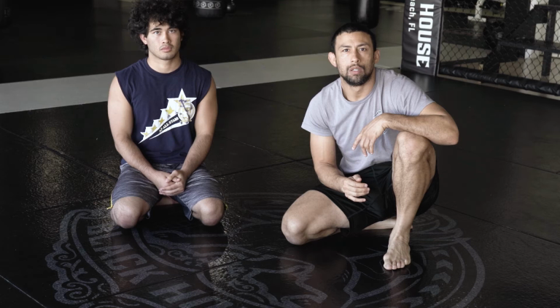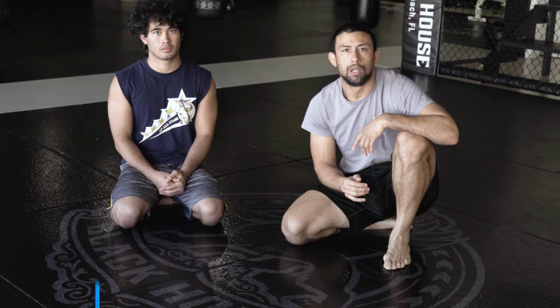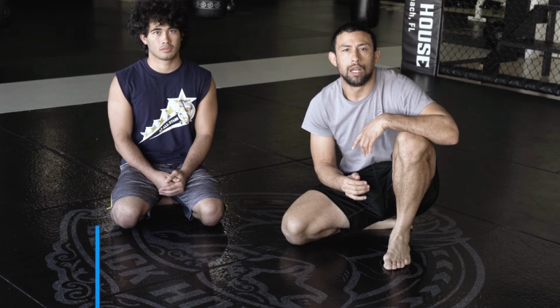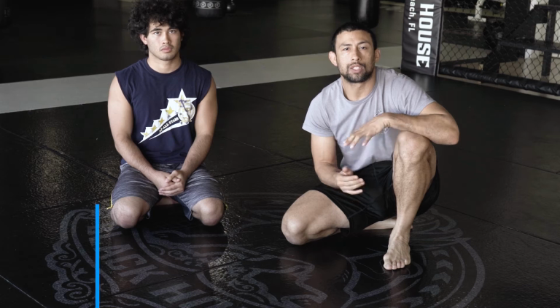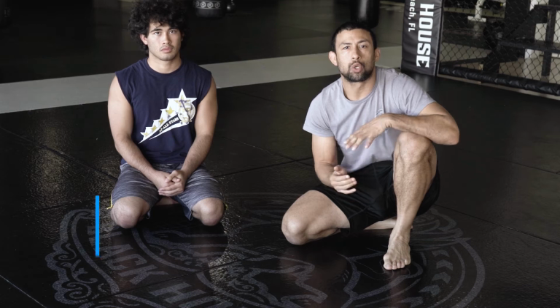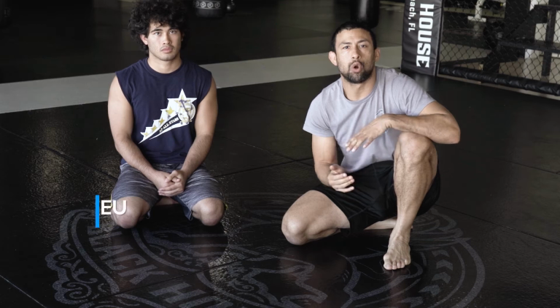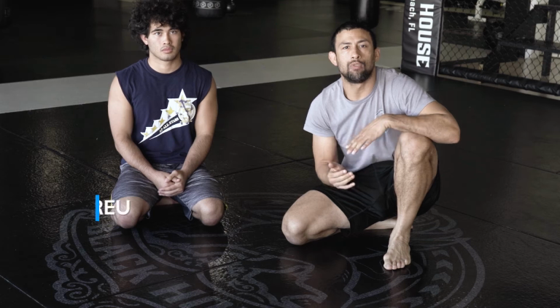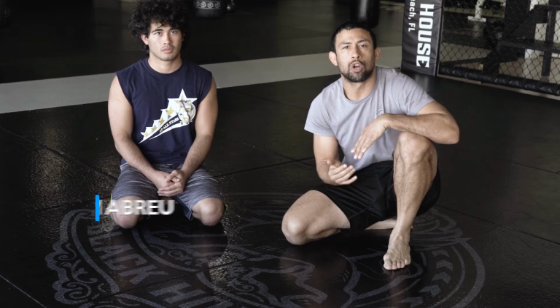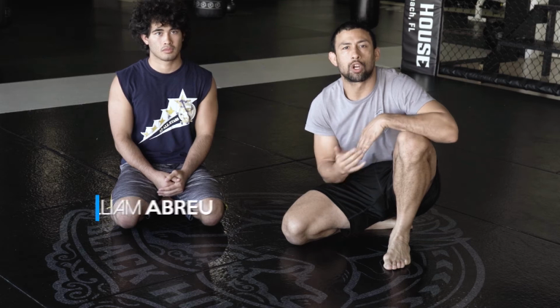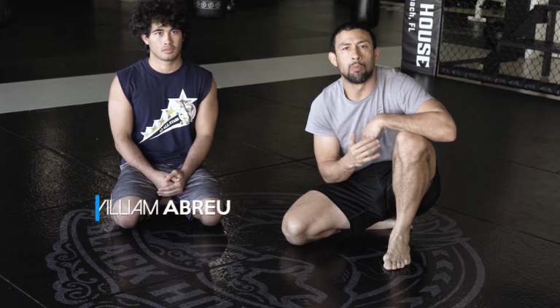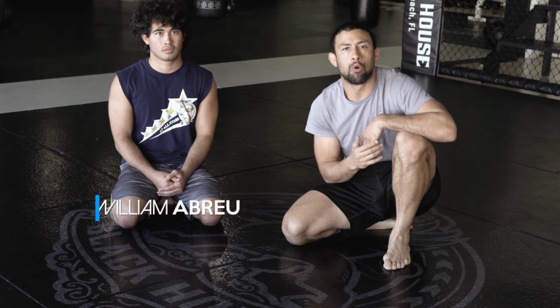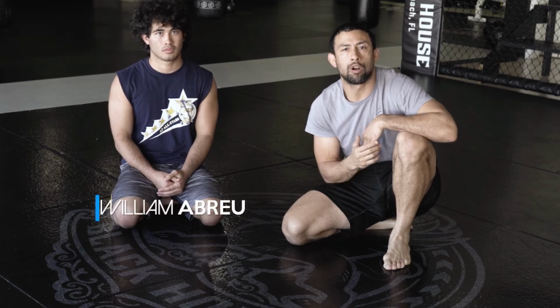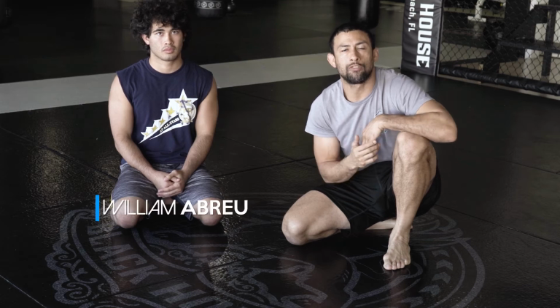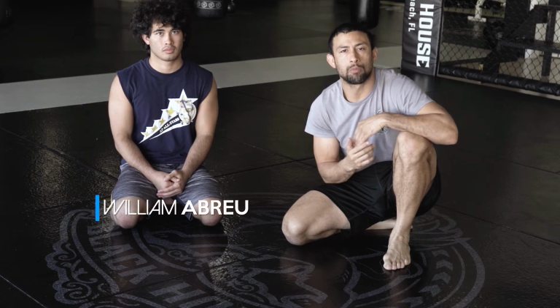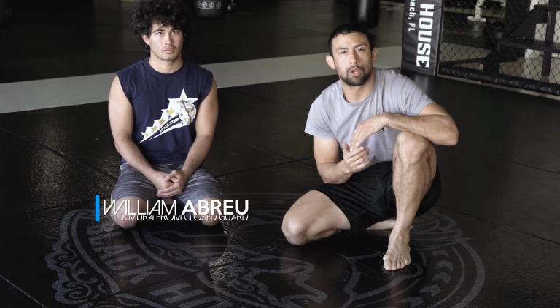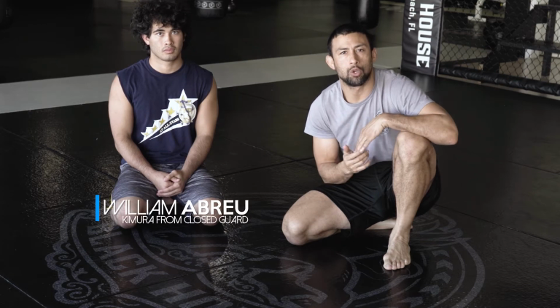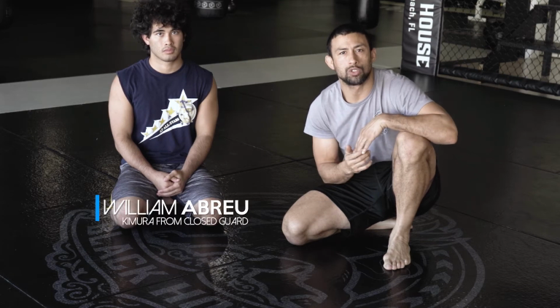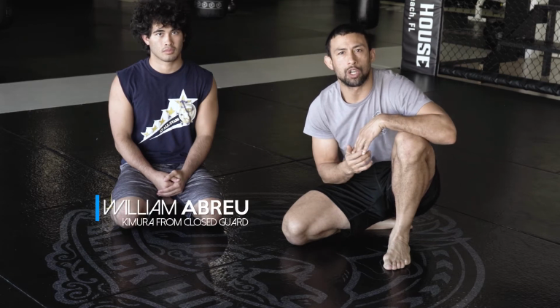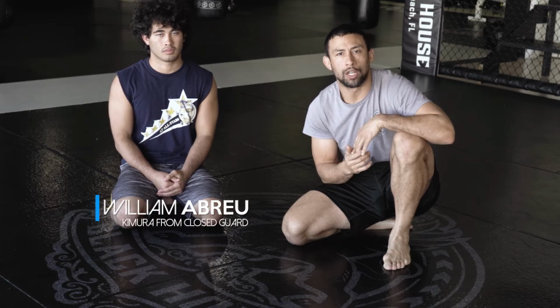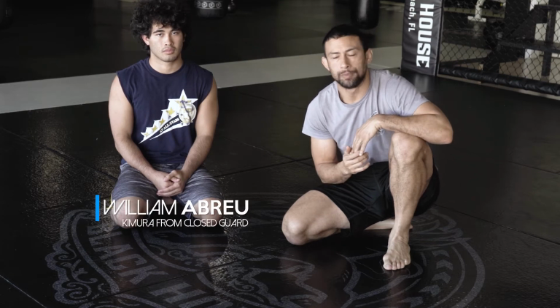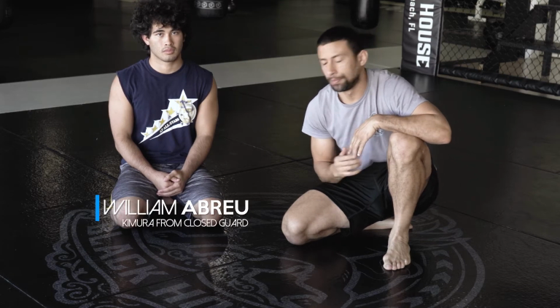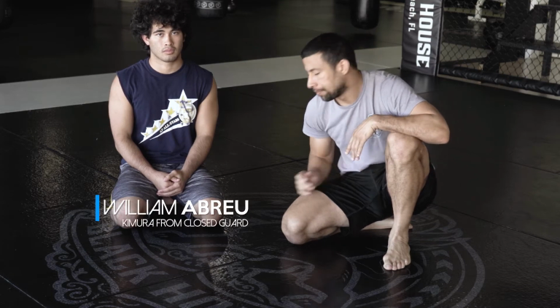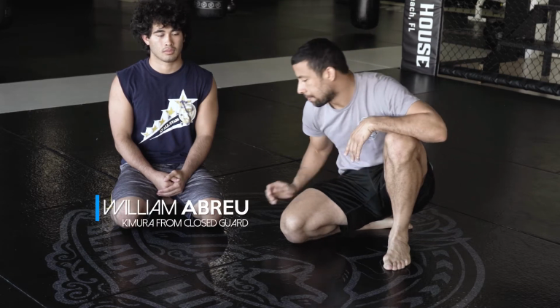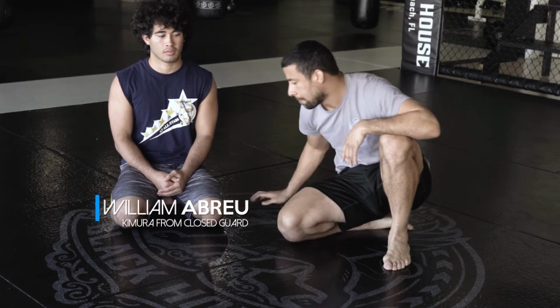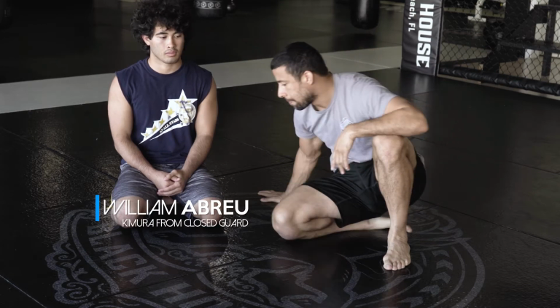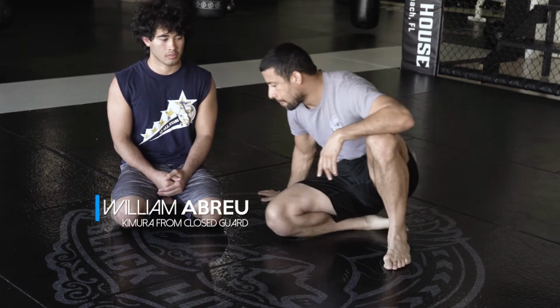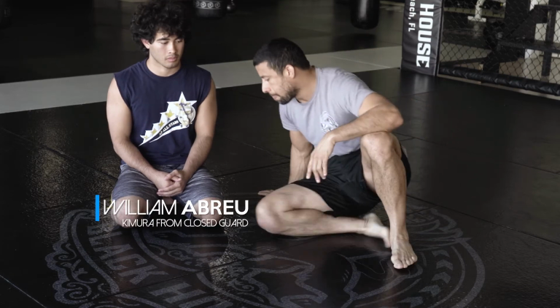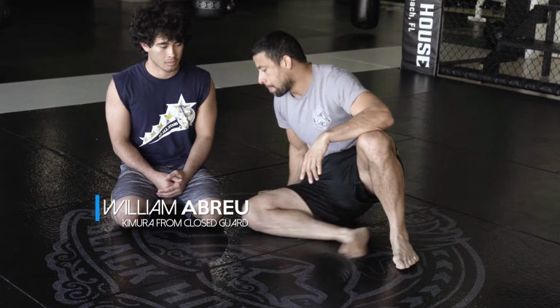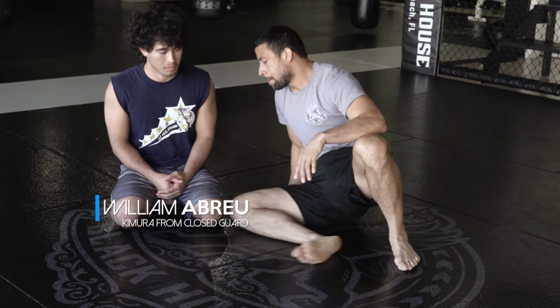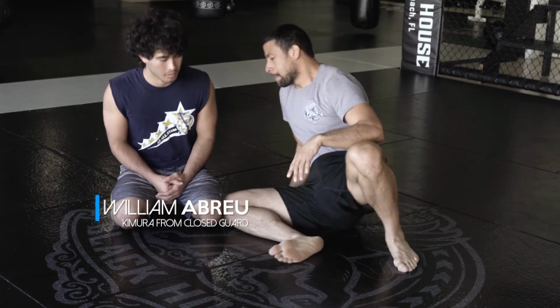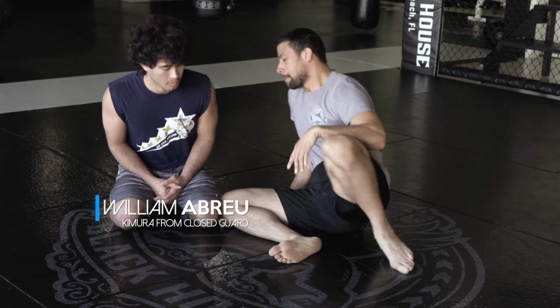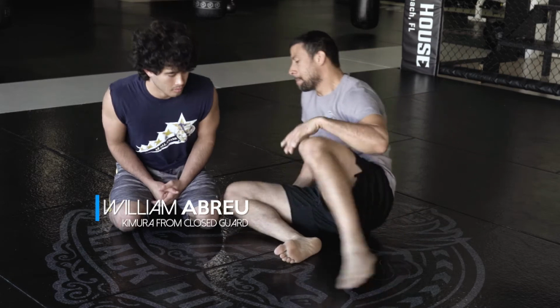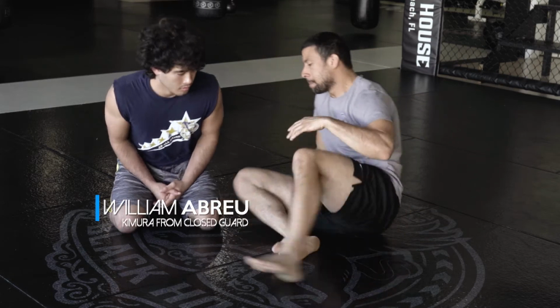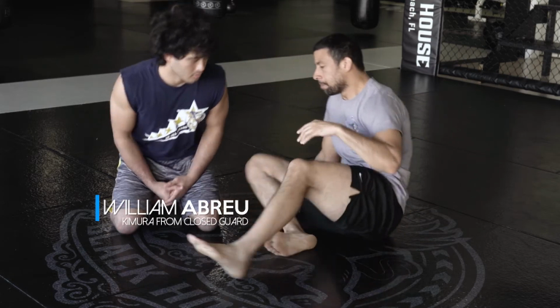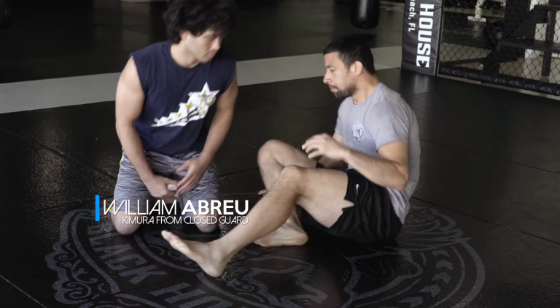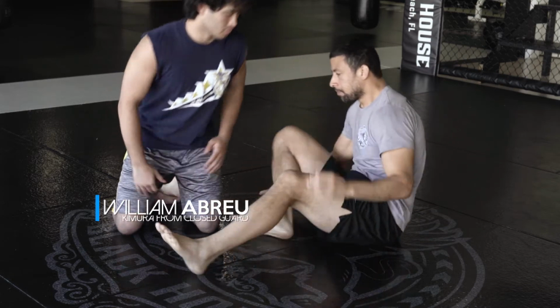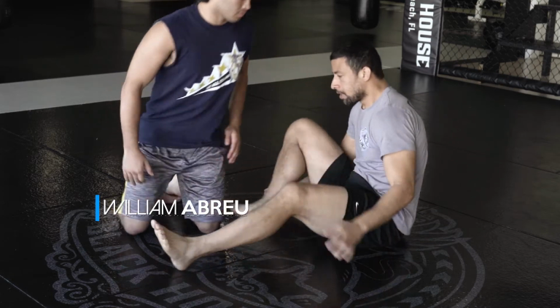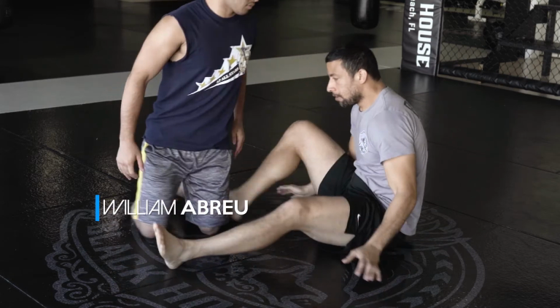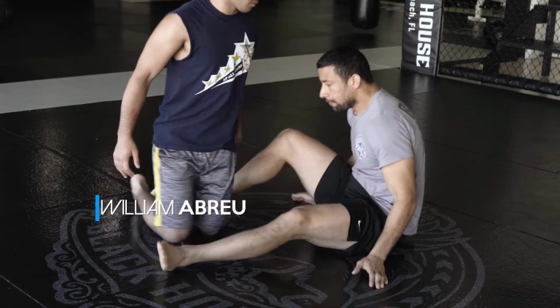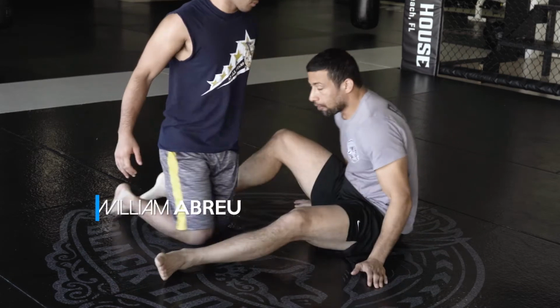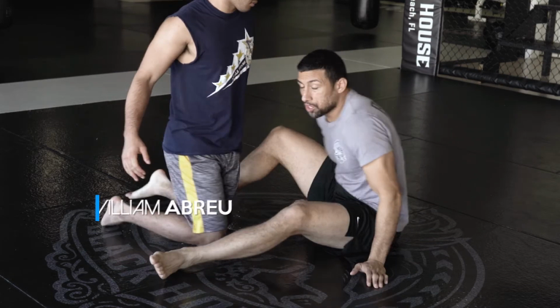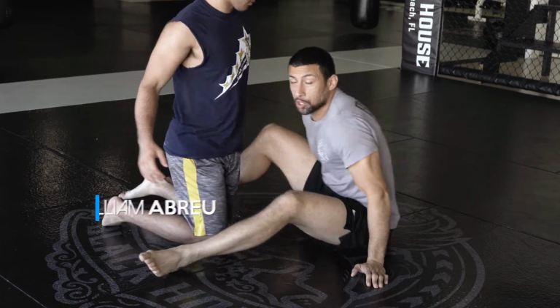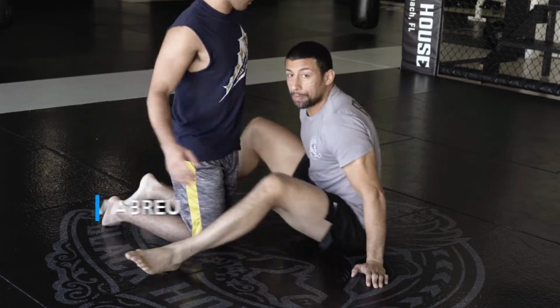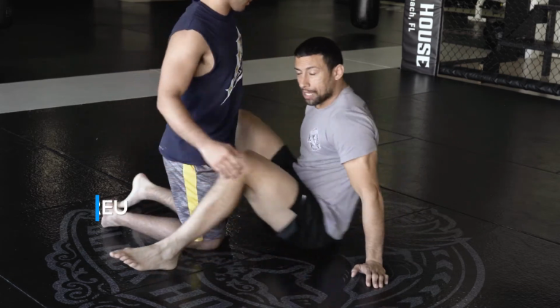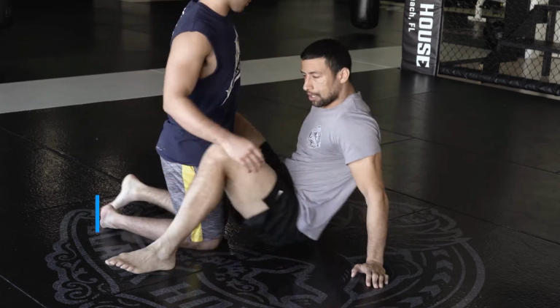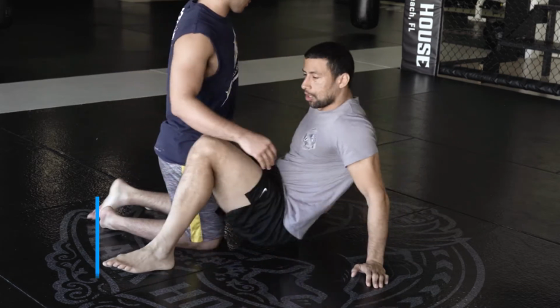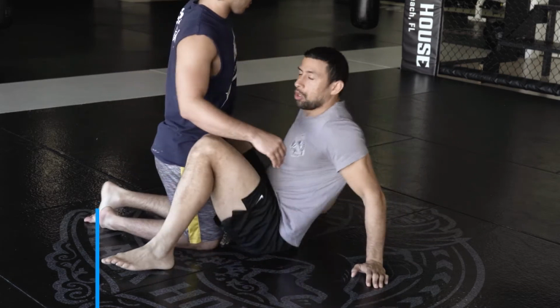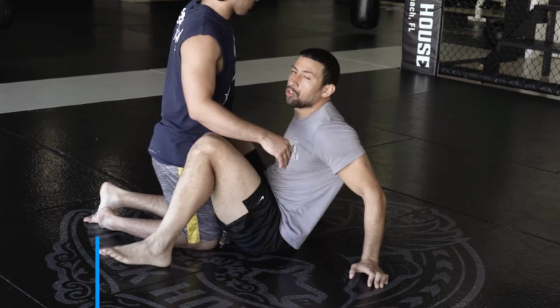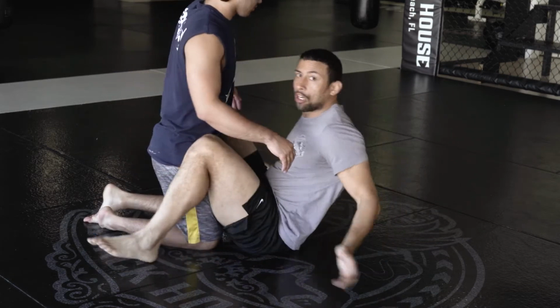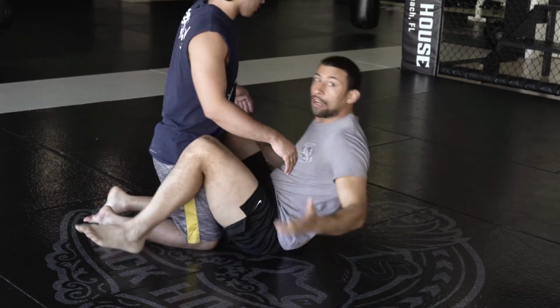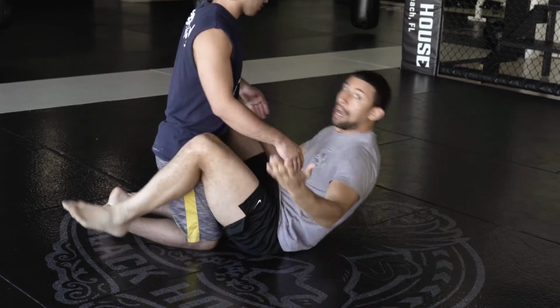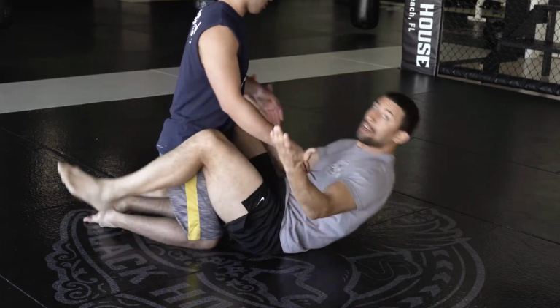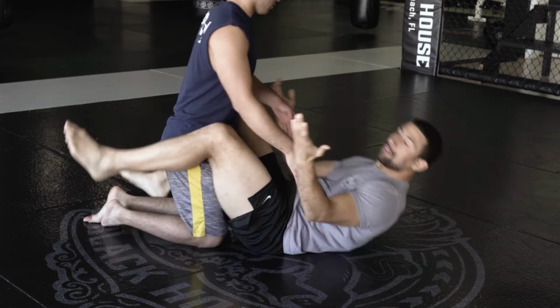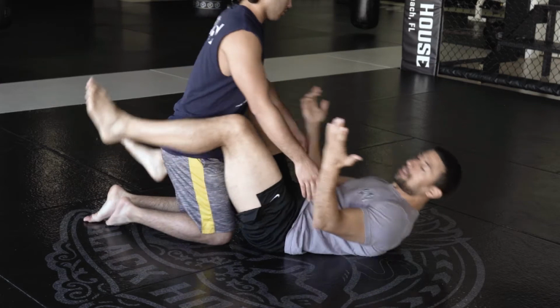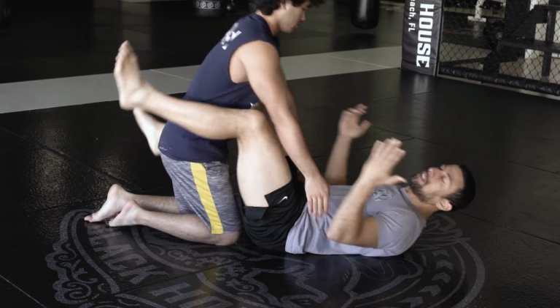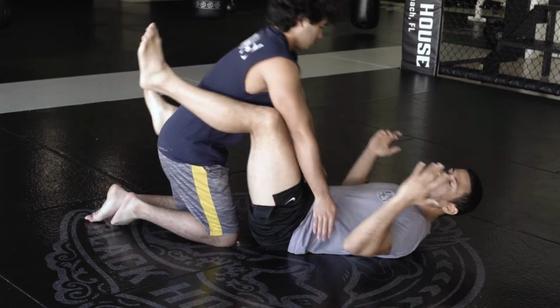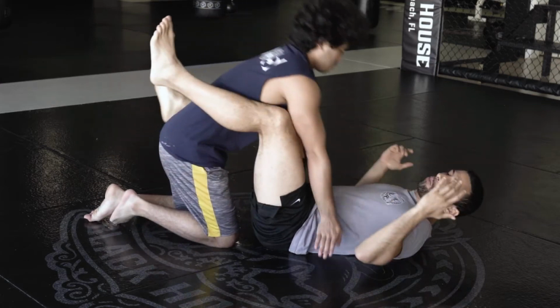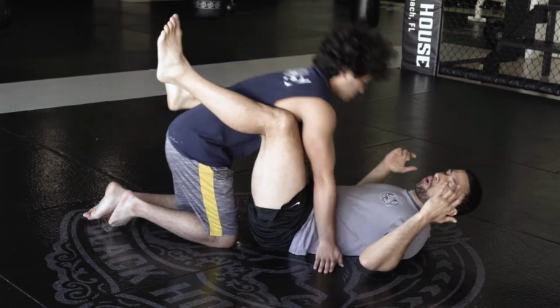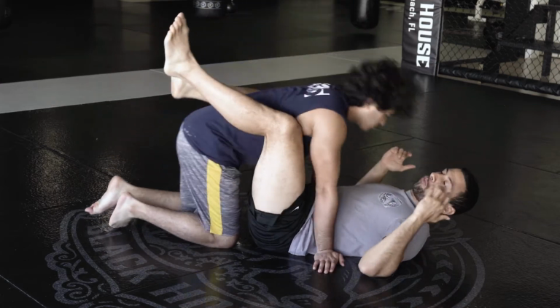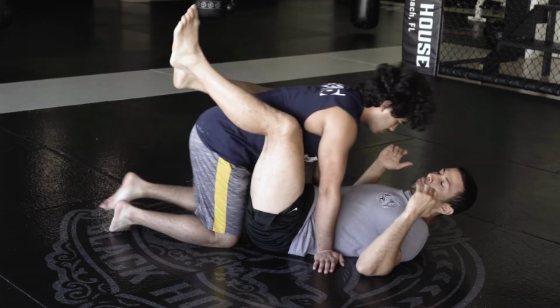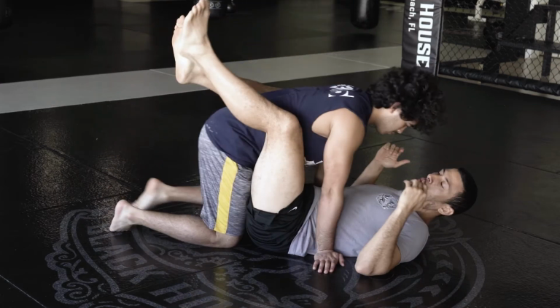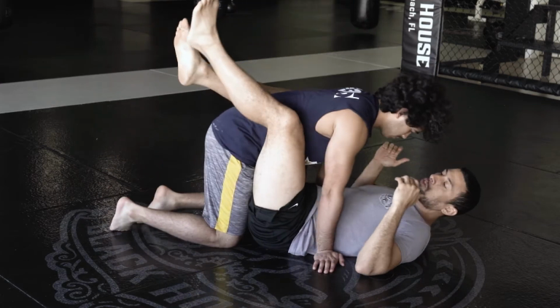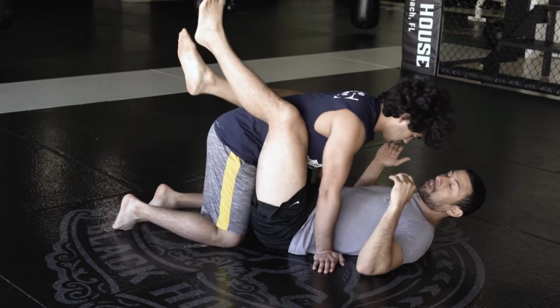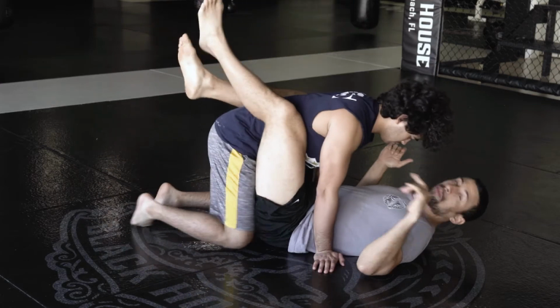Let's go over our Kimura from Closed Guard. First, let's begin in the Closed Guard — obviously, Kimura from Closed Guard.